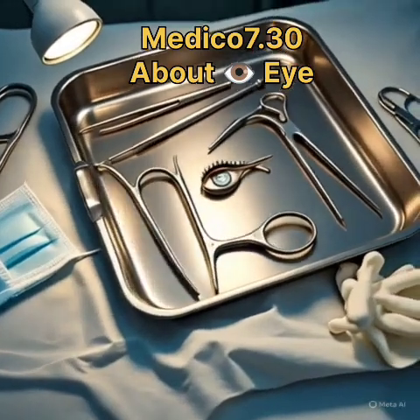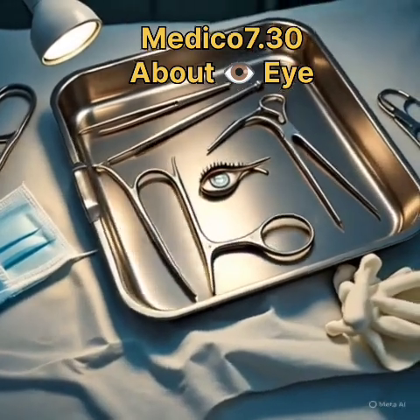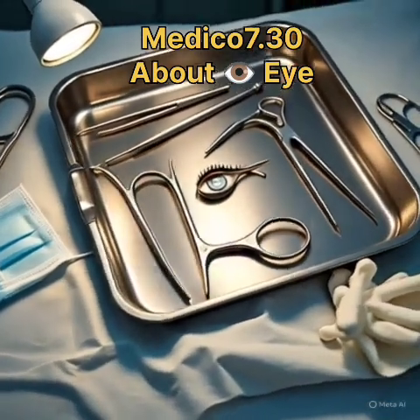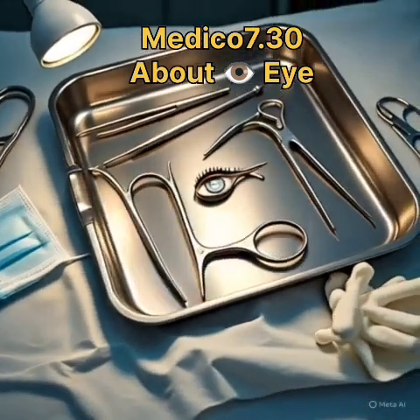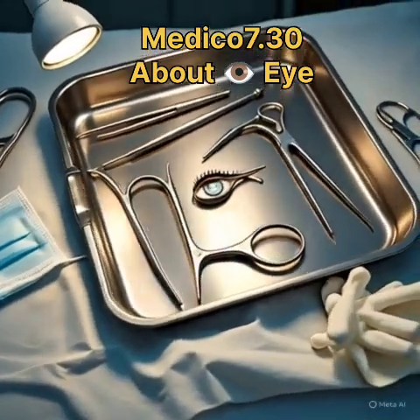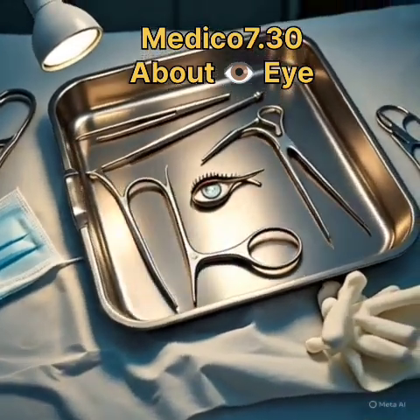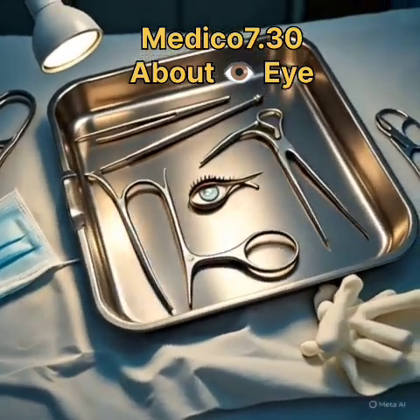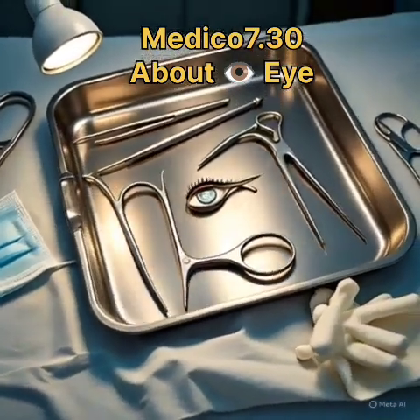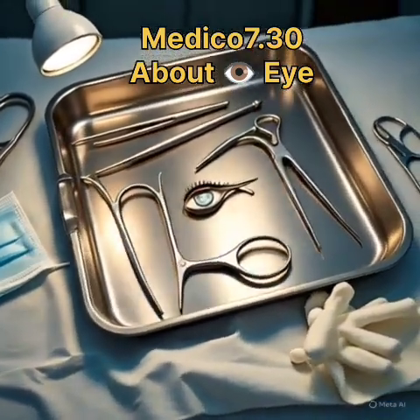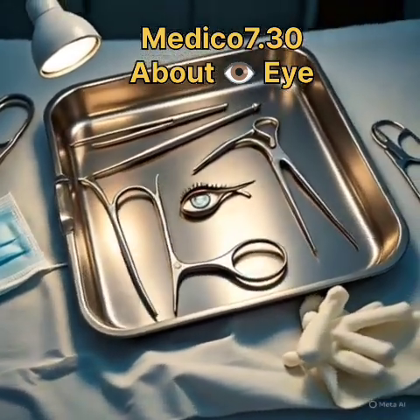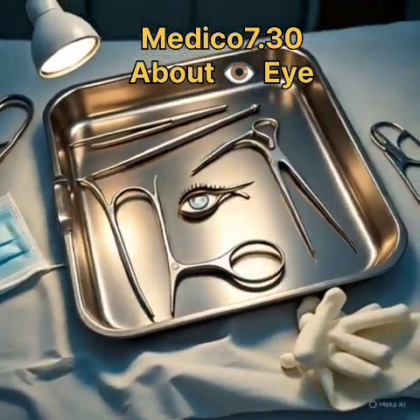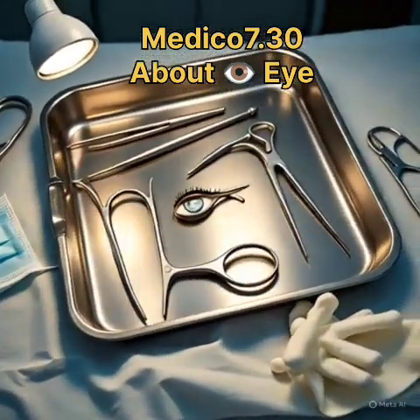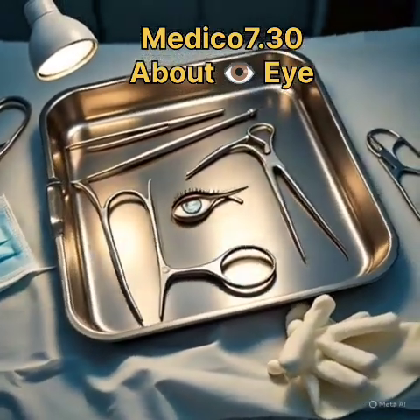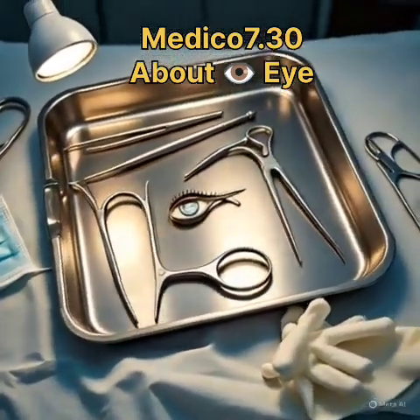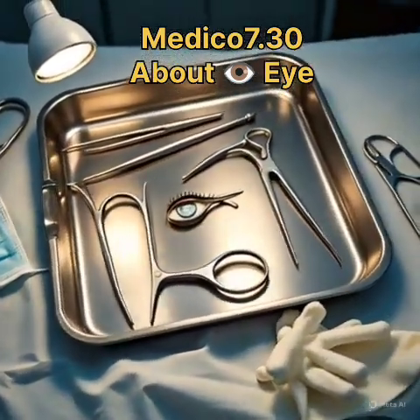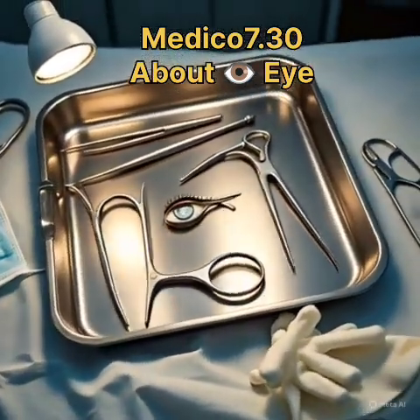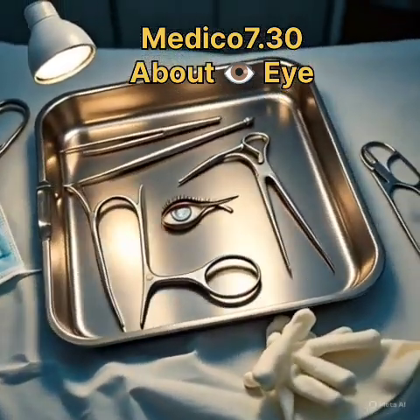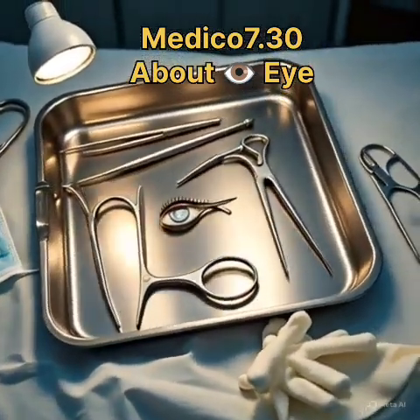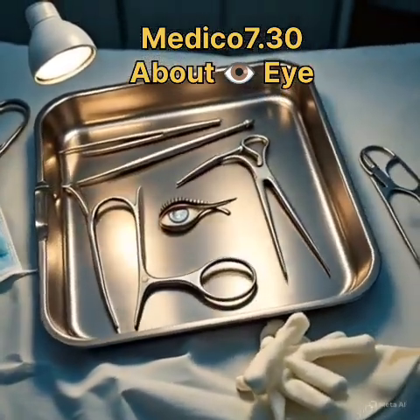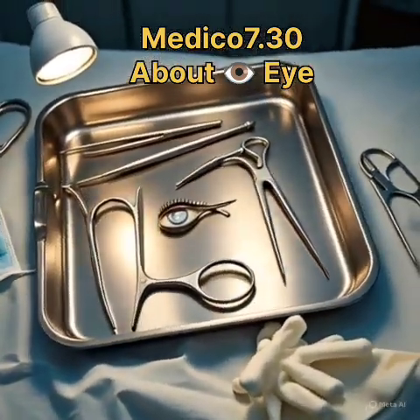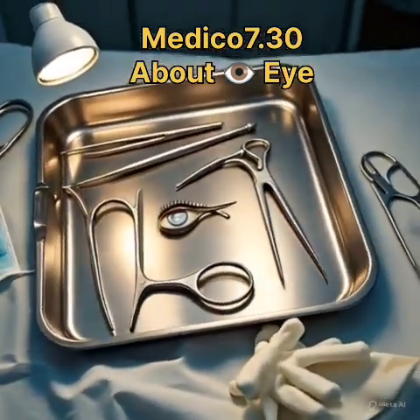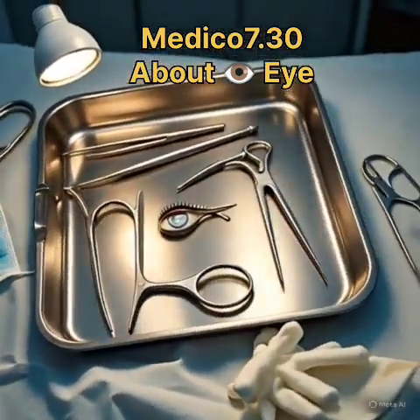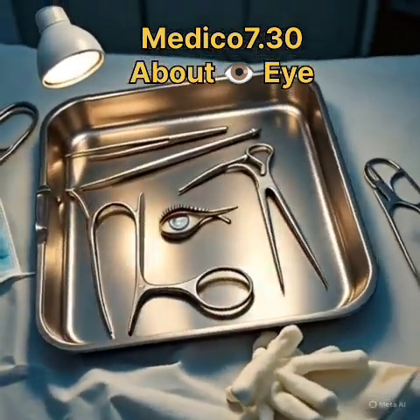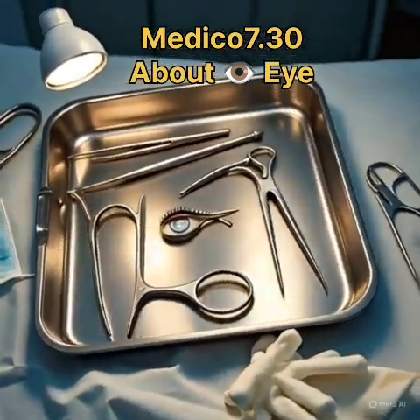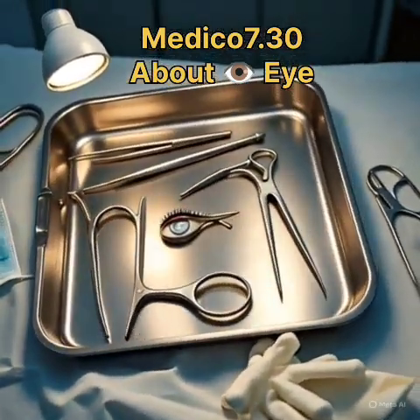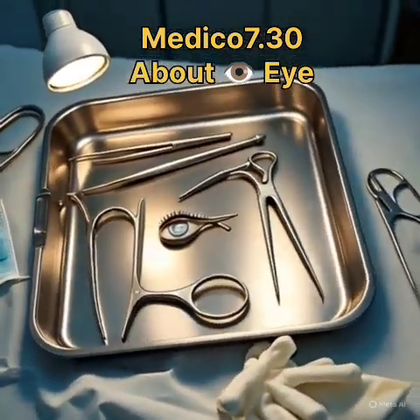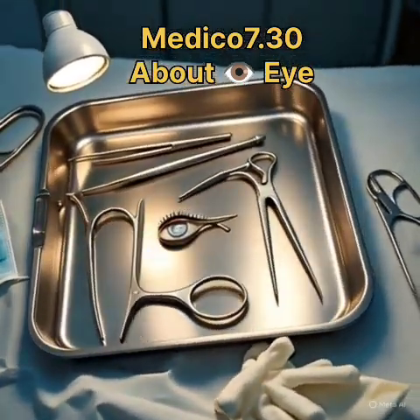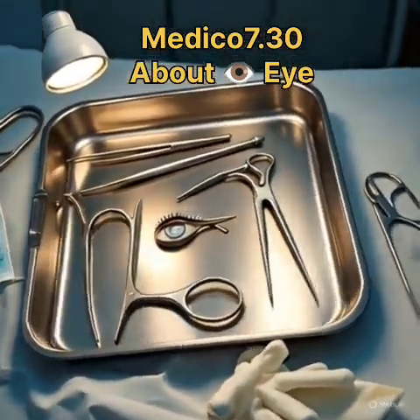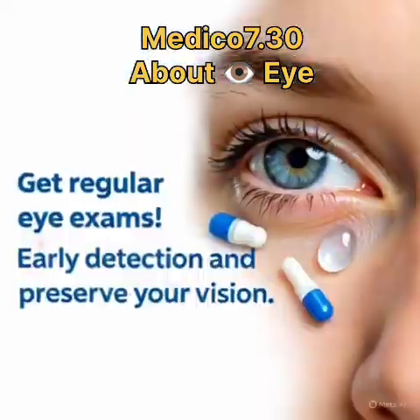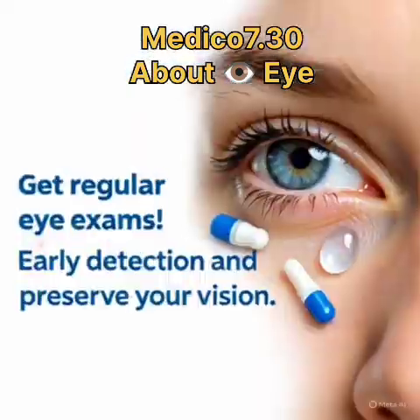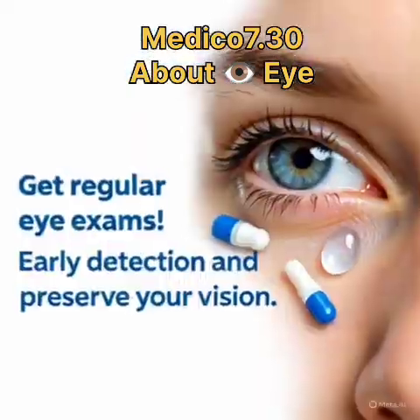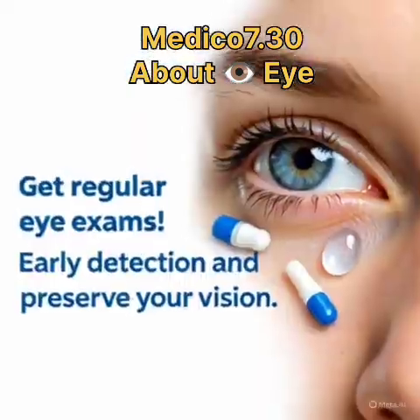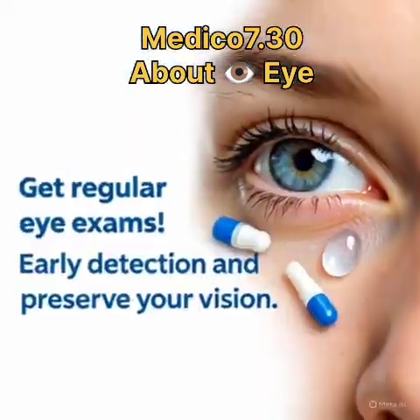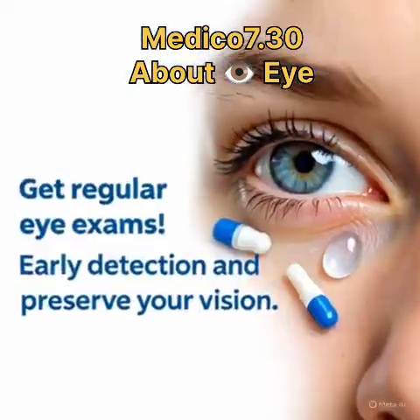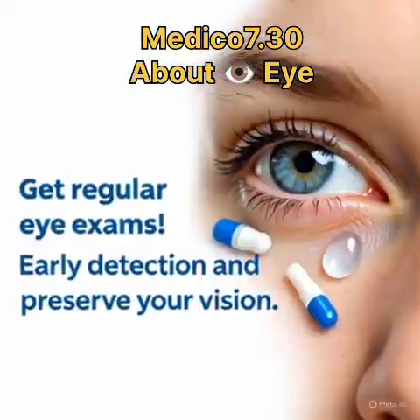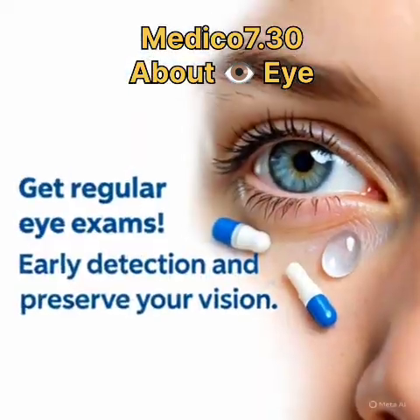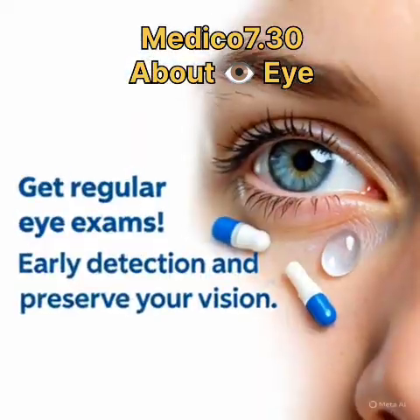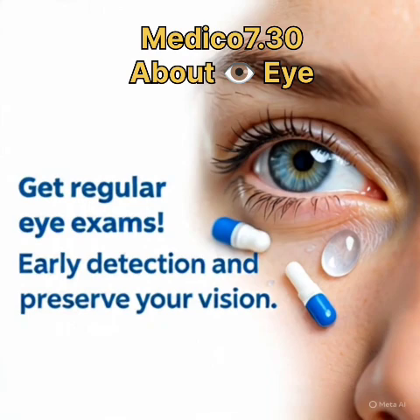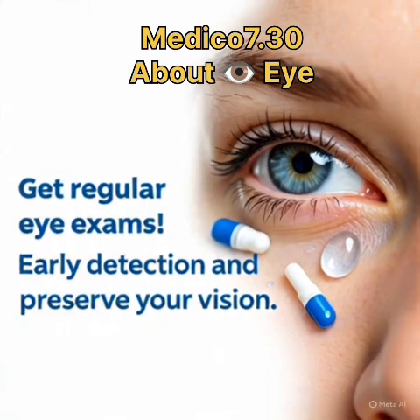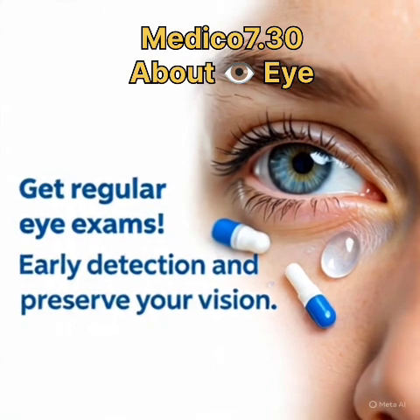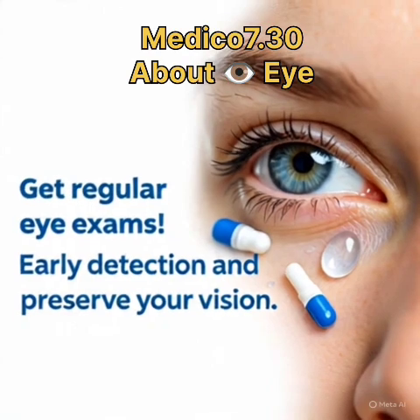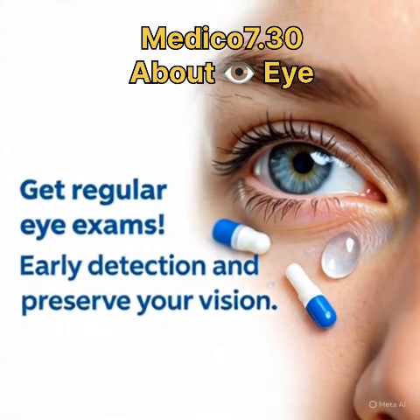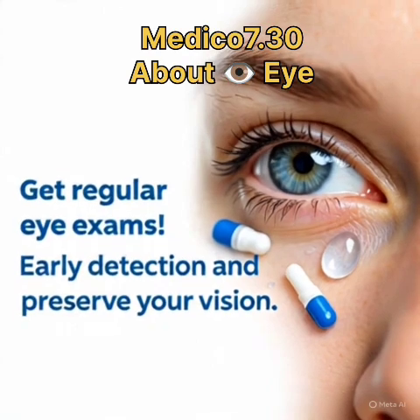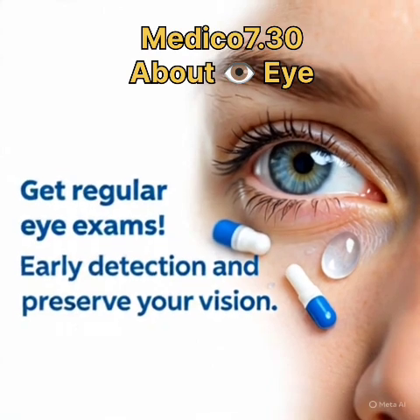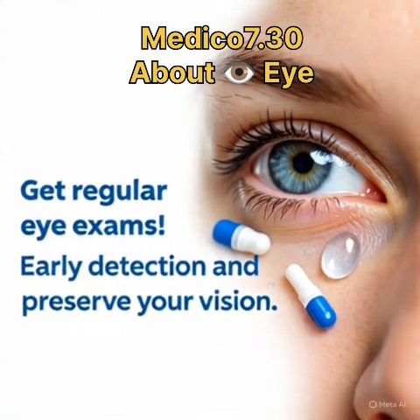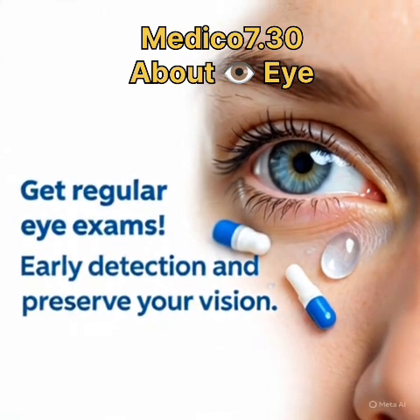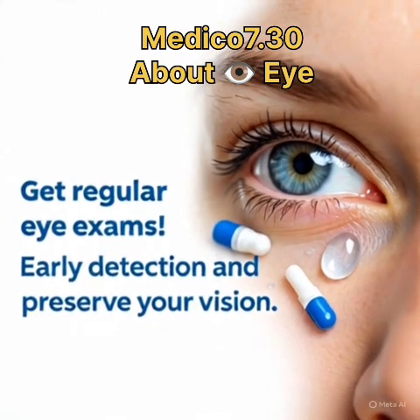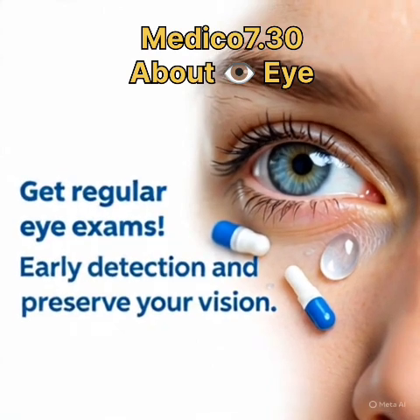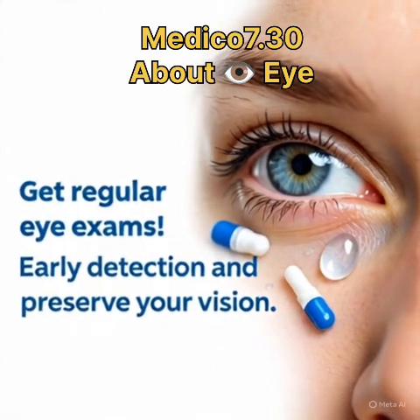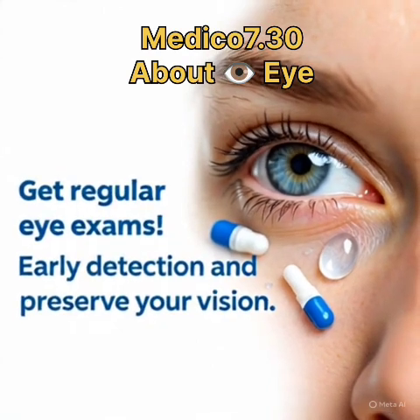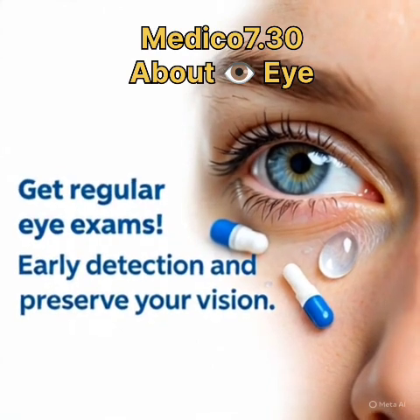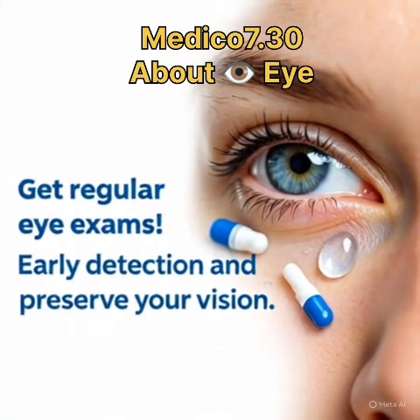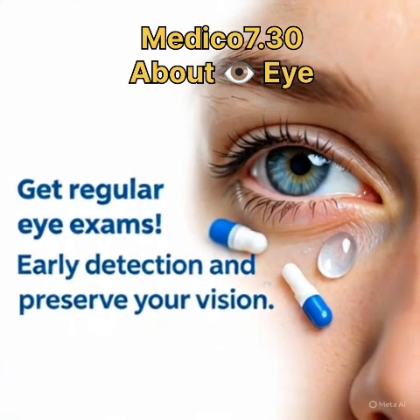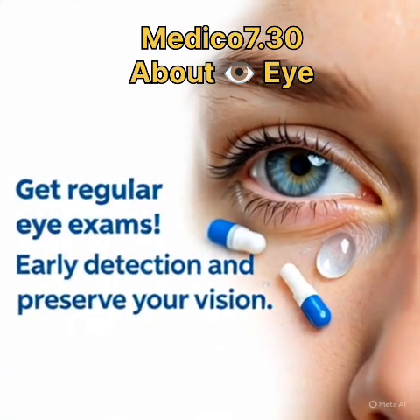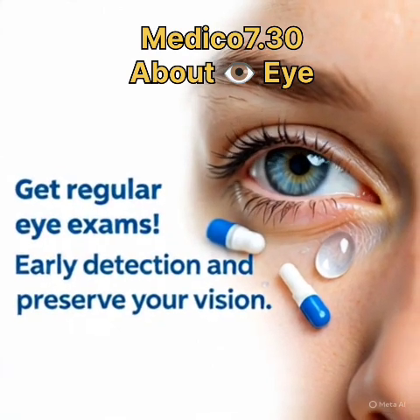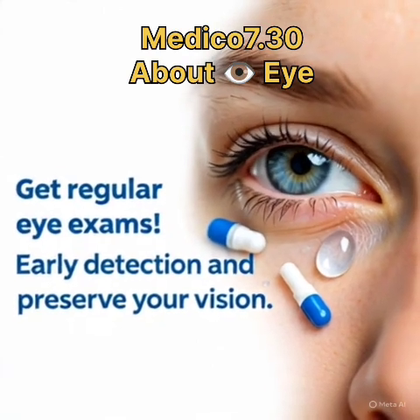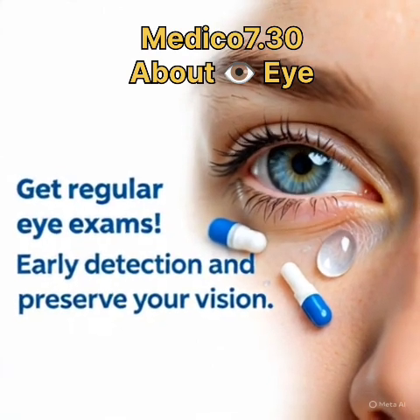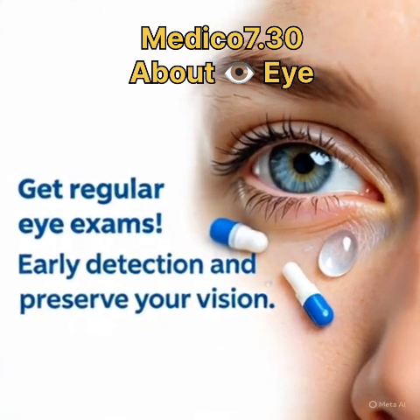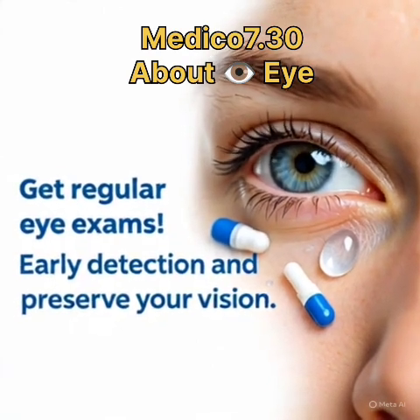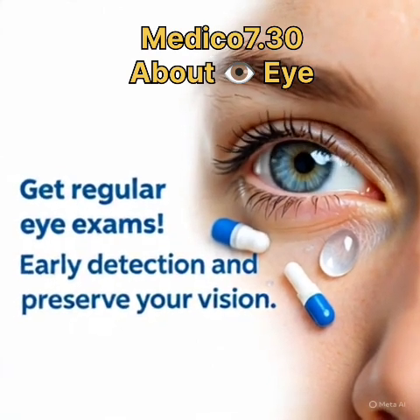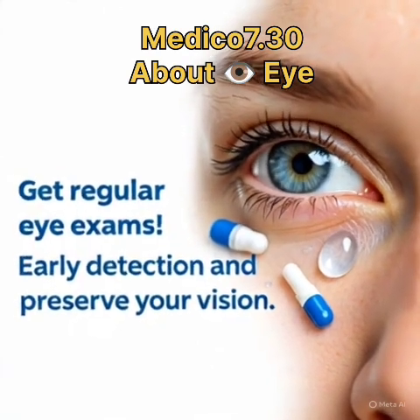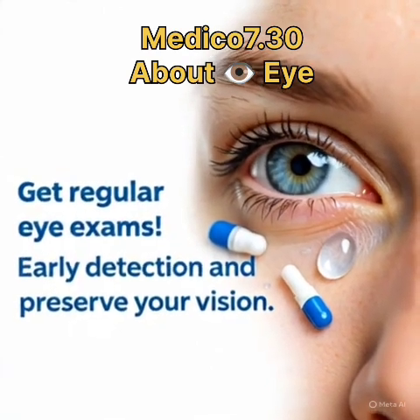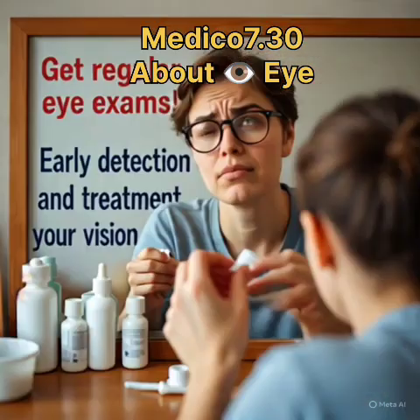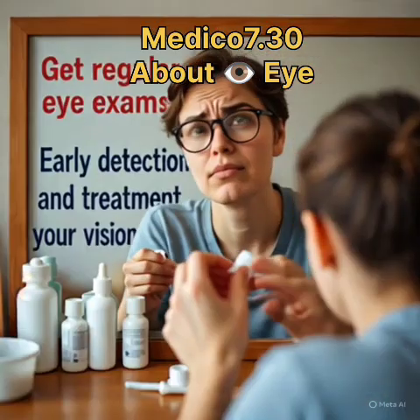3. Glaucoma — optic nerve damage. Treatment: eye drops, laser, or surgery to lower eye pressure.